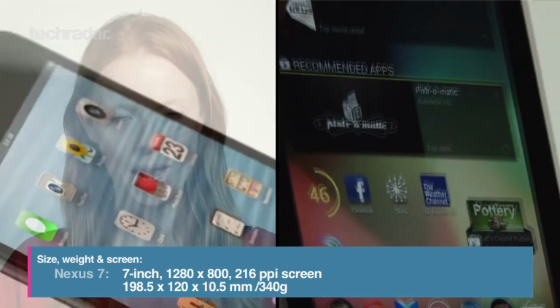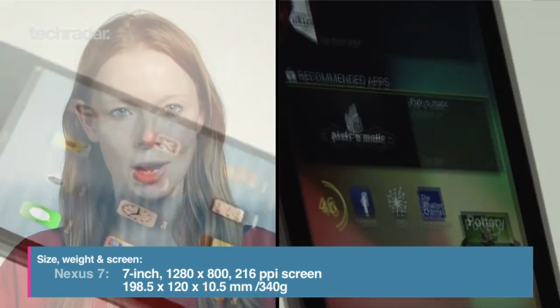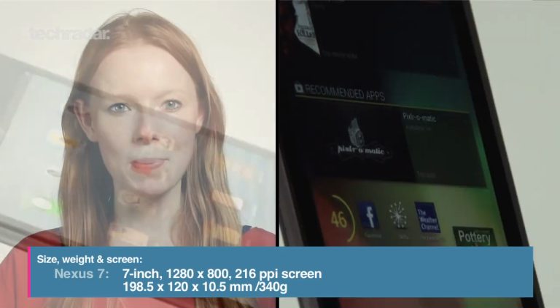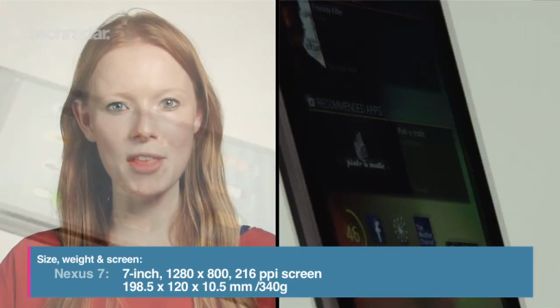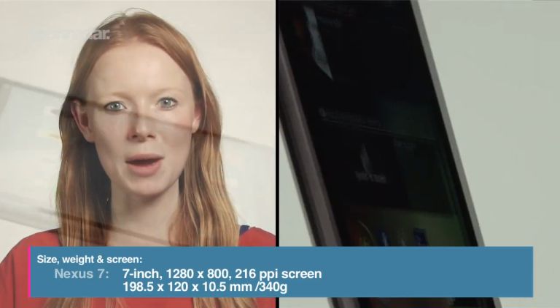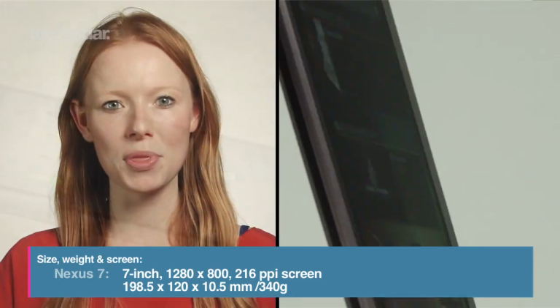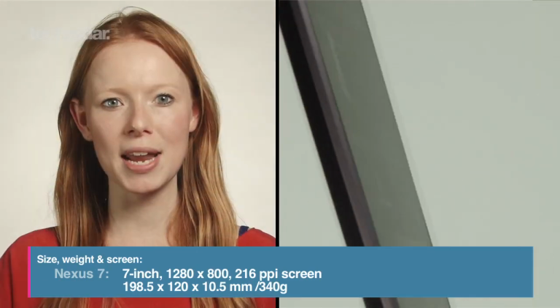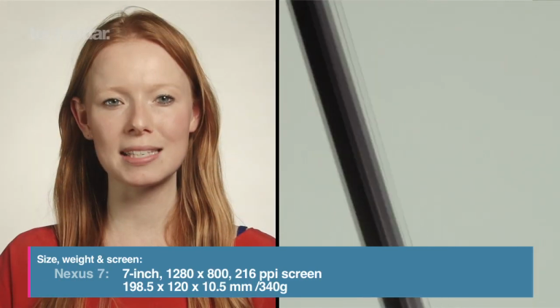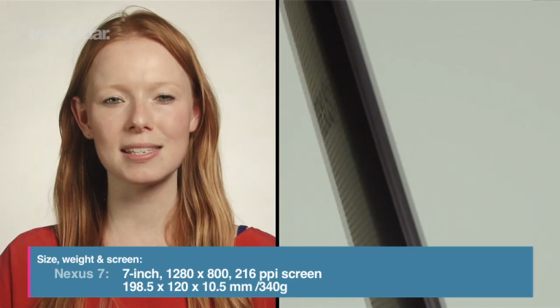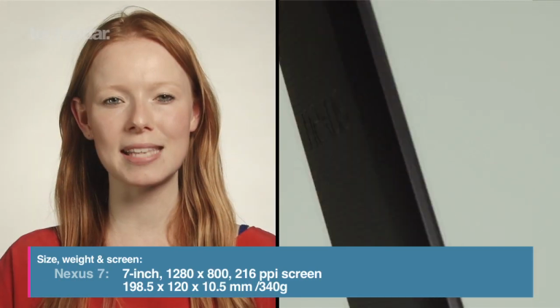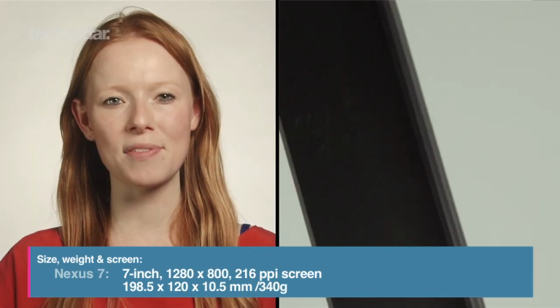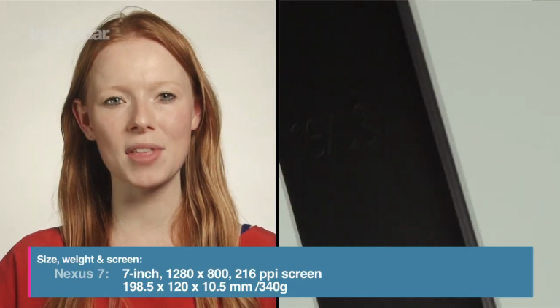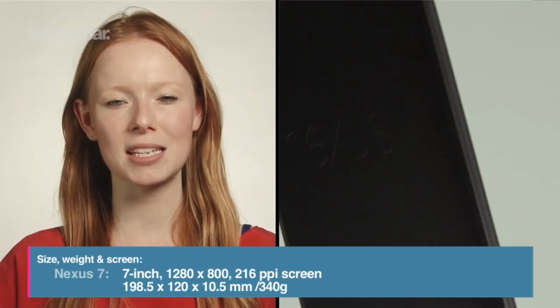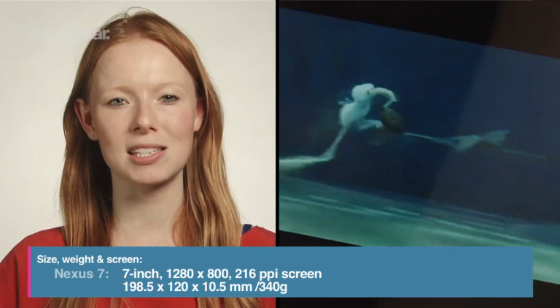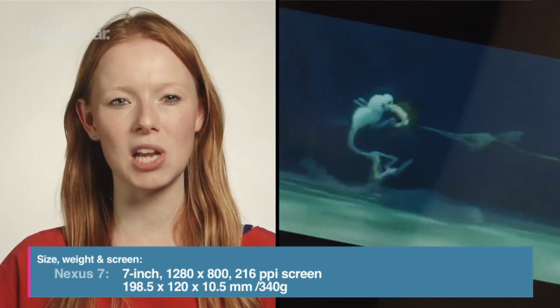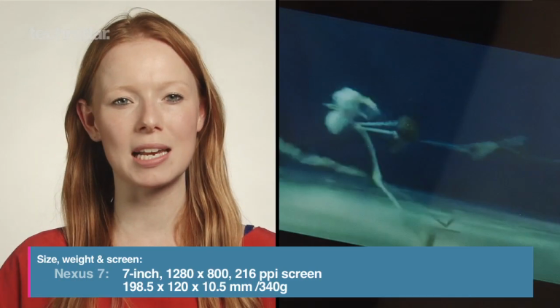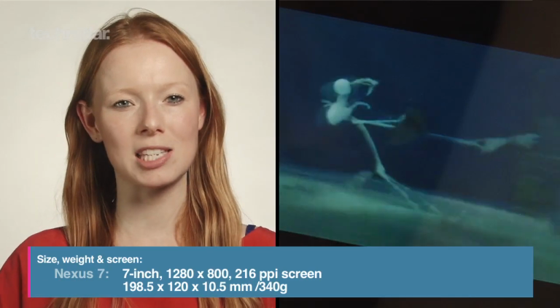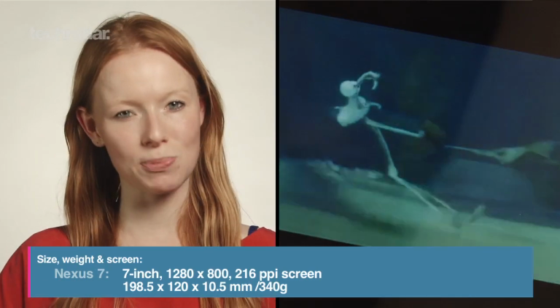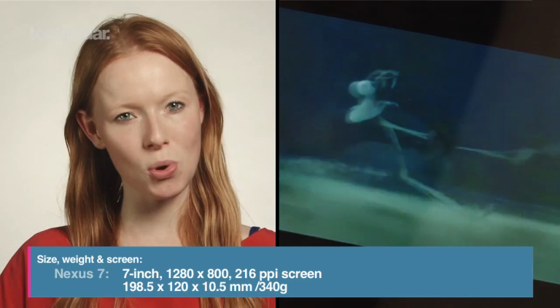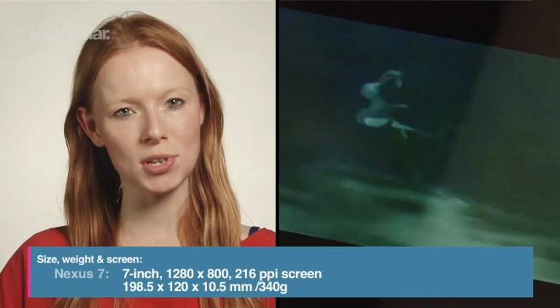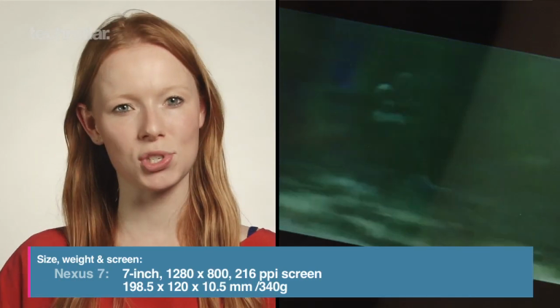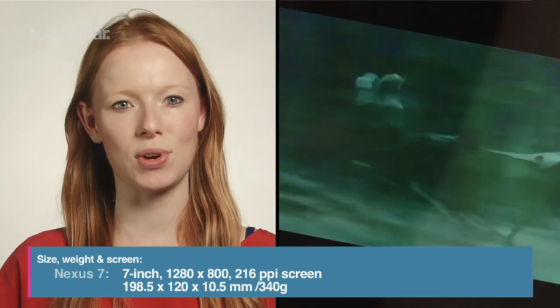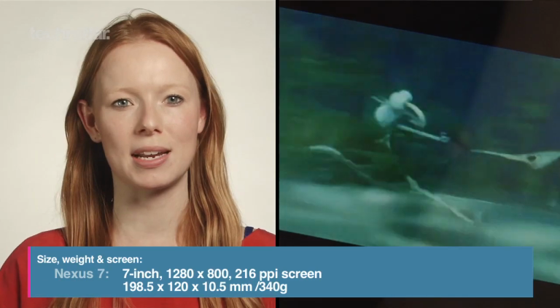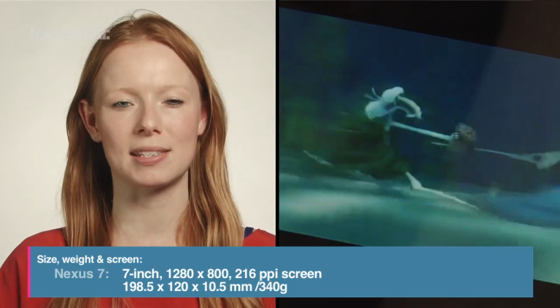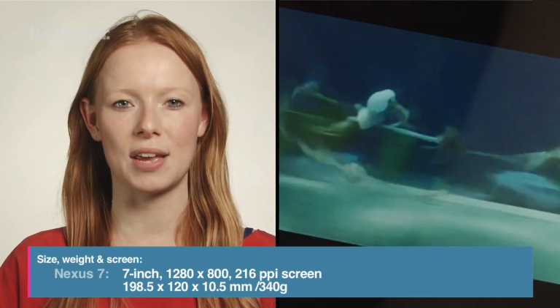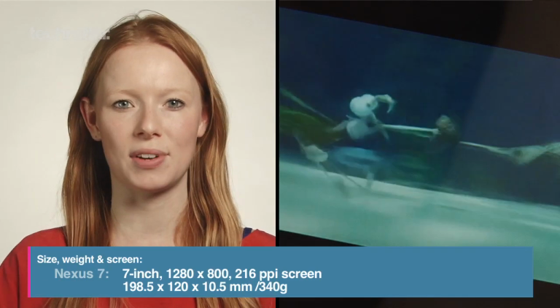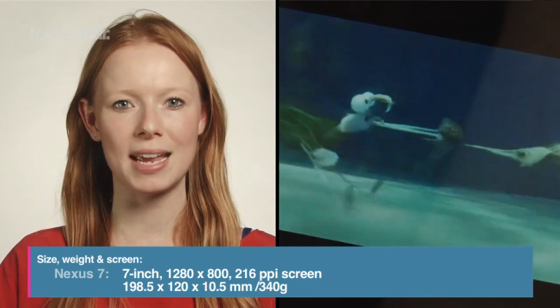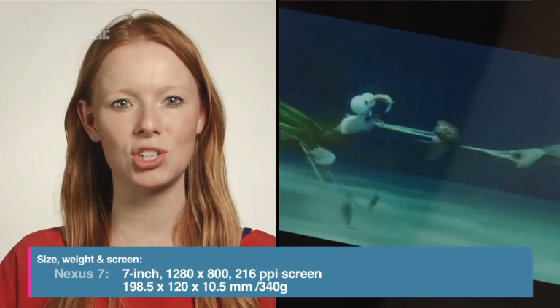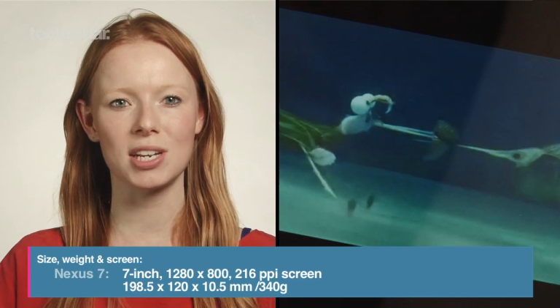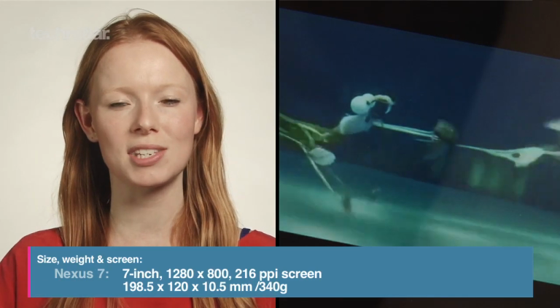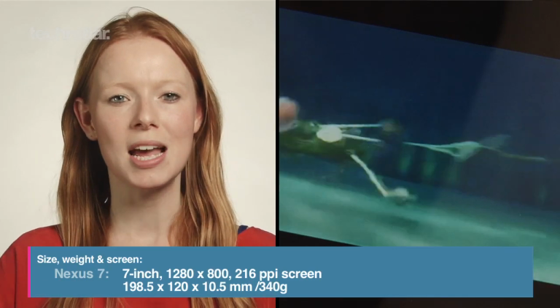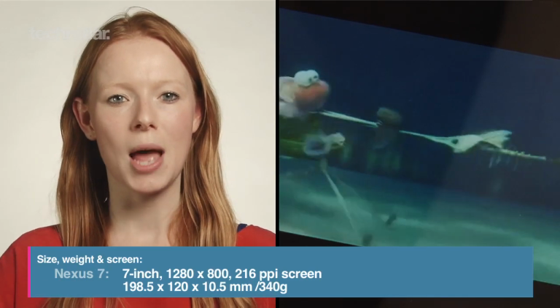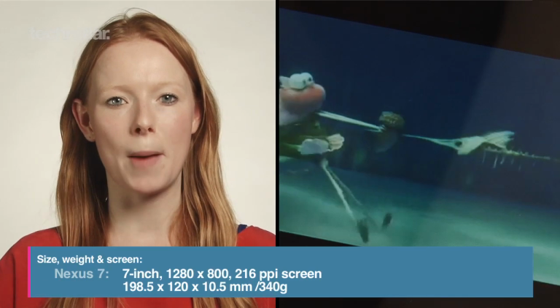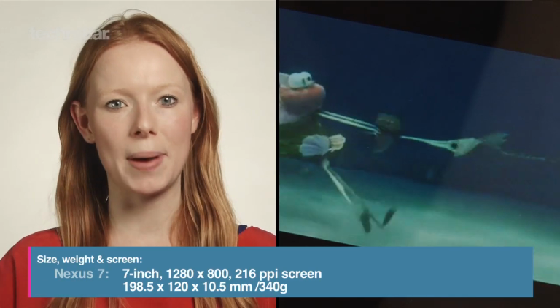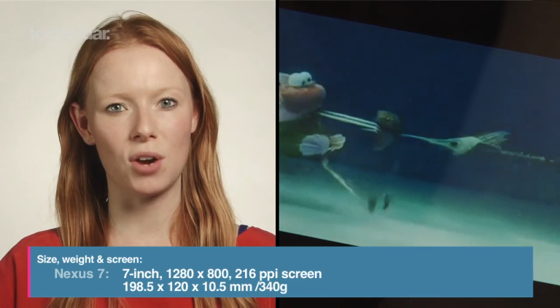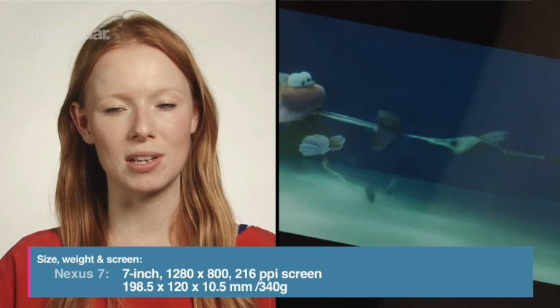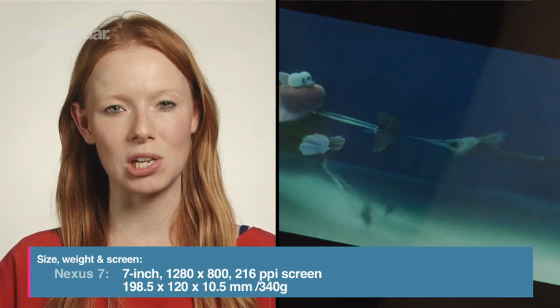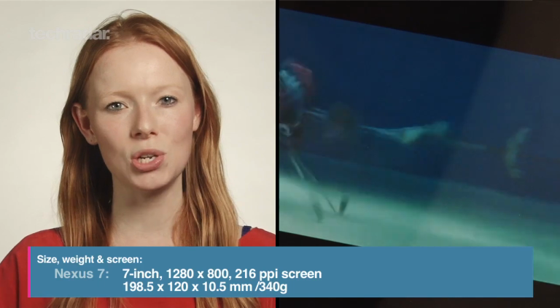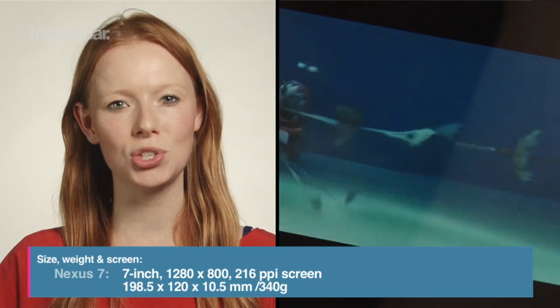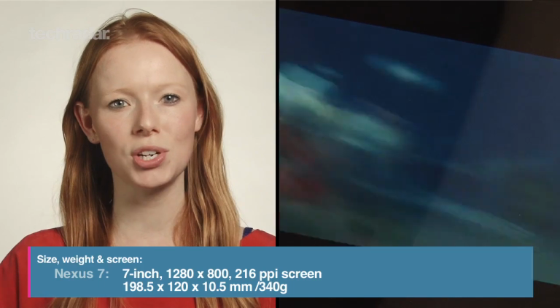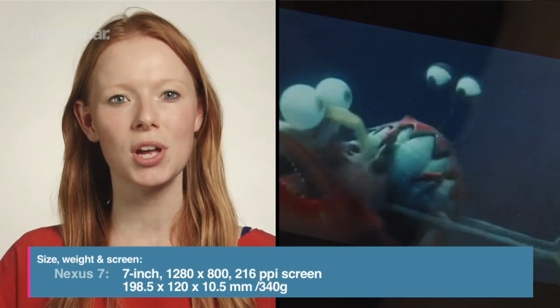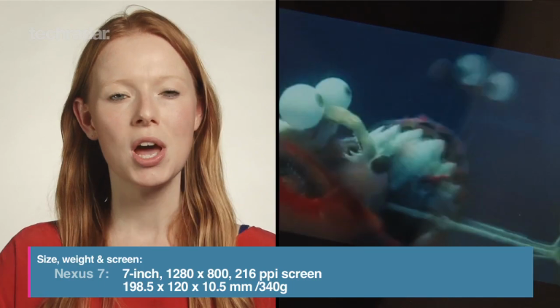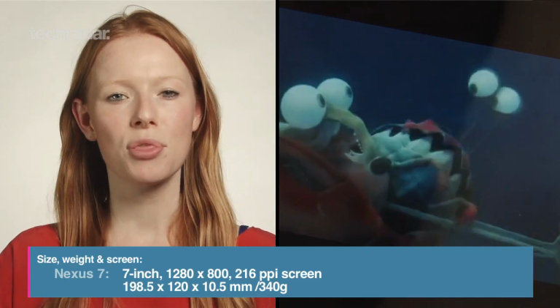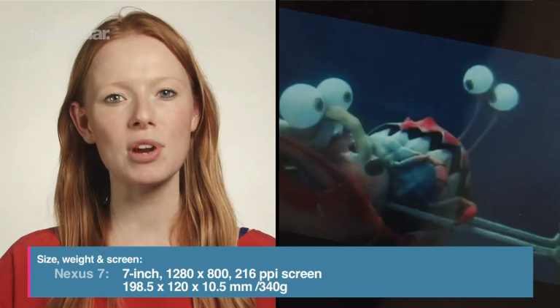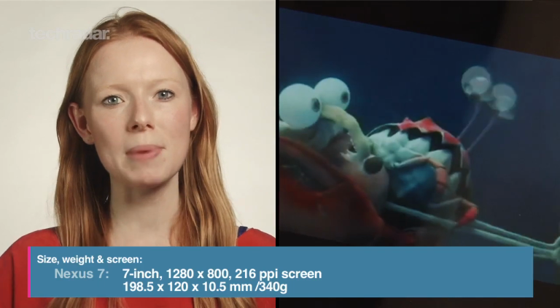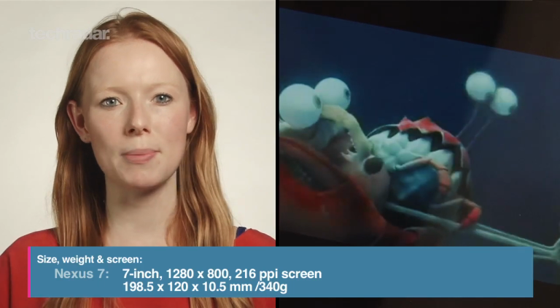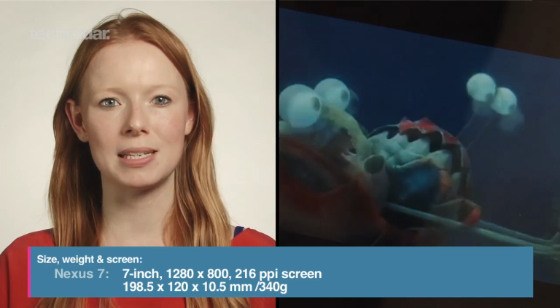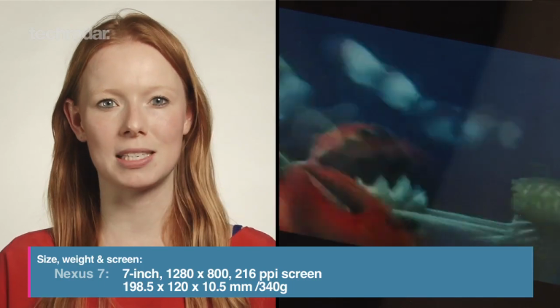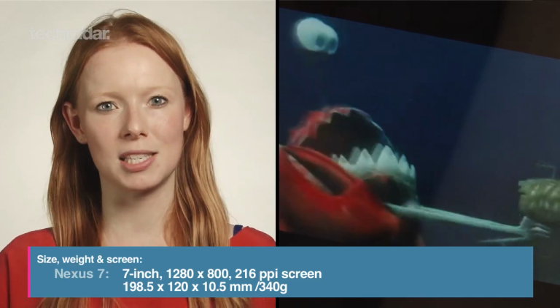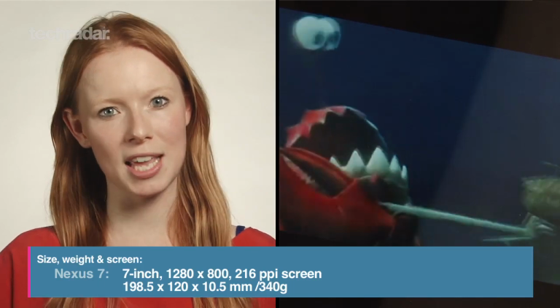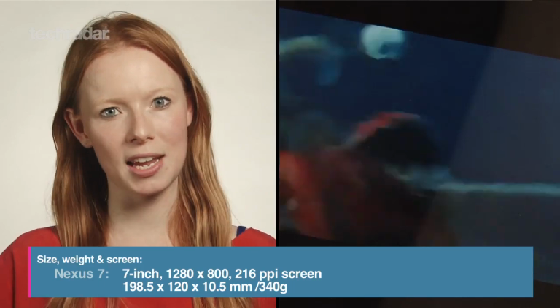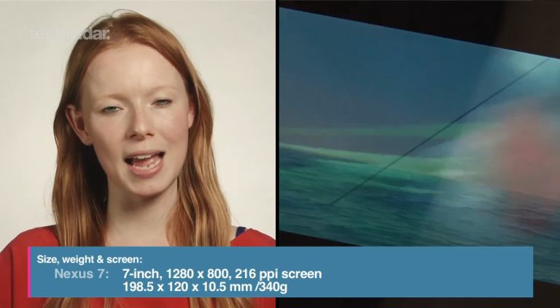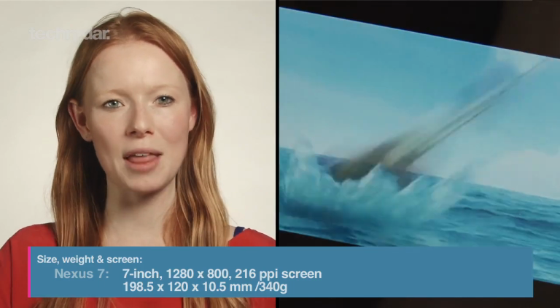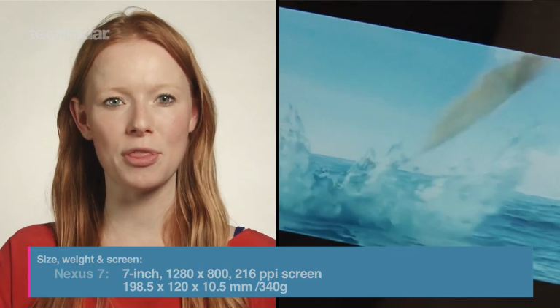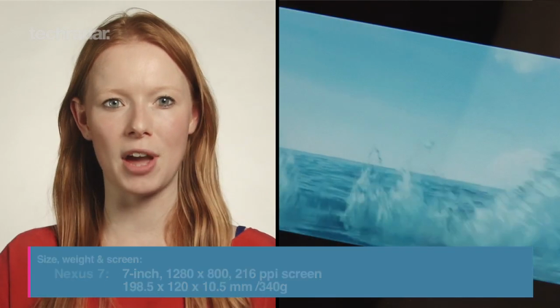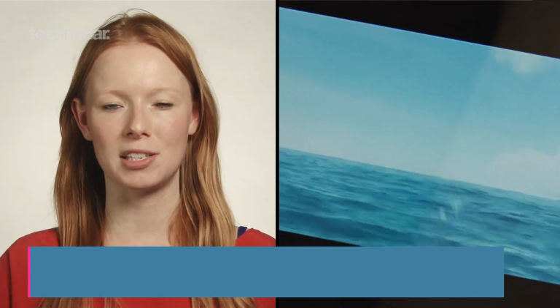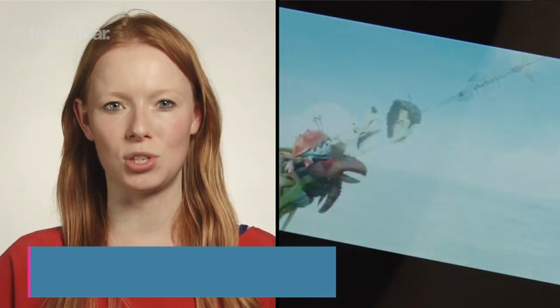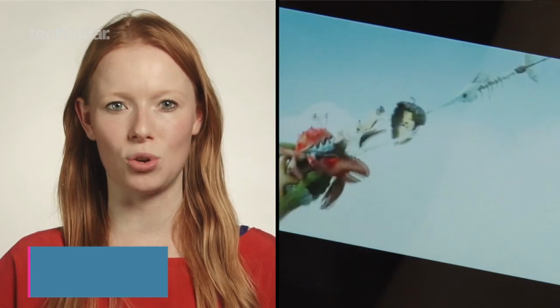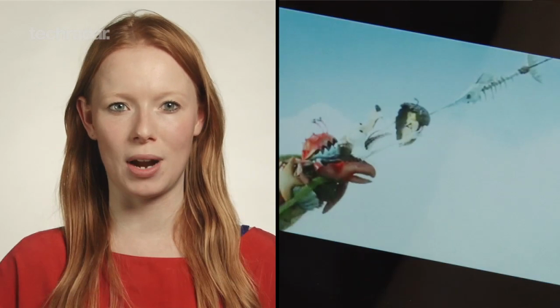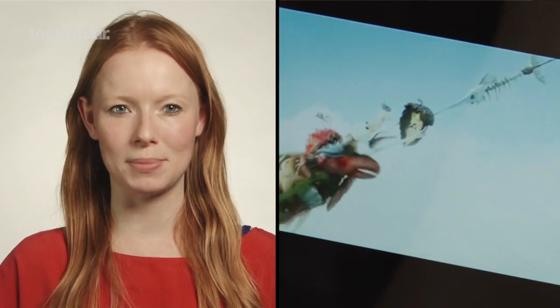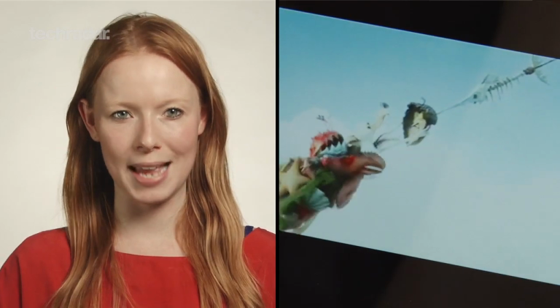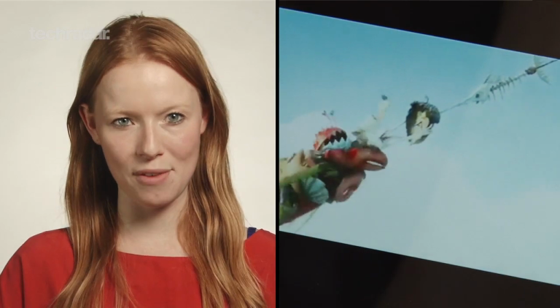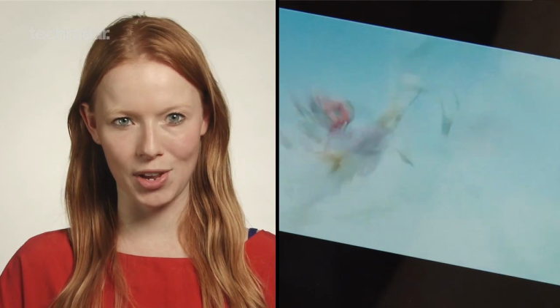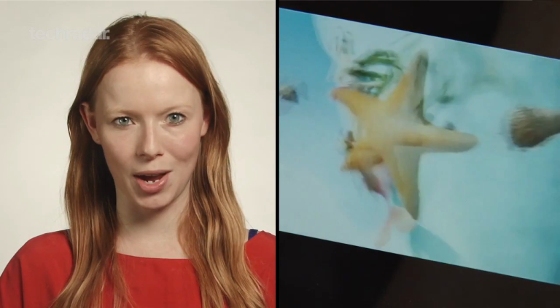Compare that with the Nexus 7, which has a slightly smaller screen at 7 inches, a better resolution, but is 3 millimeters thicker and 32 grams heavier.